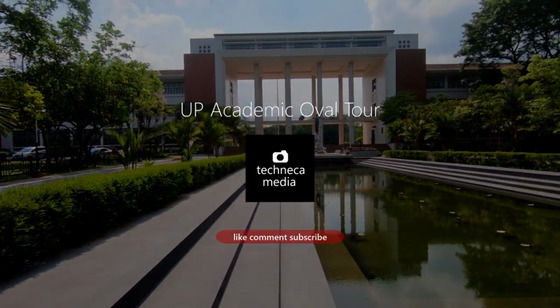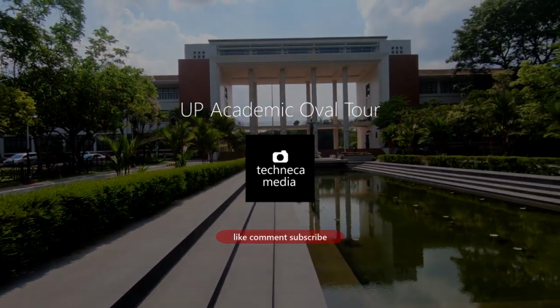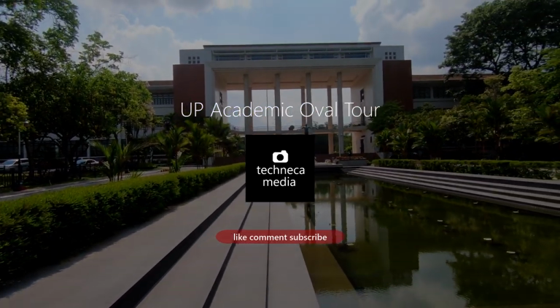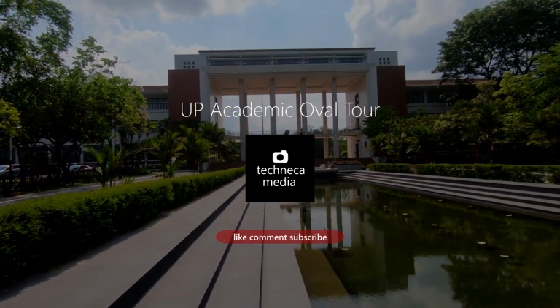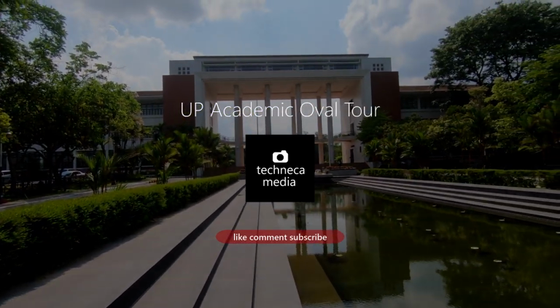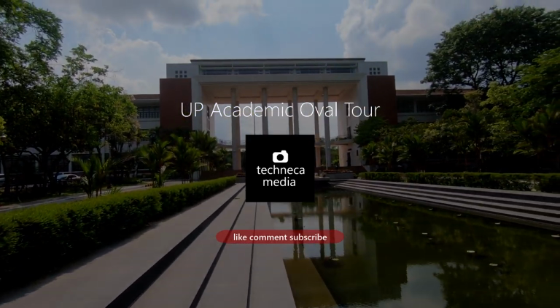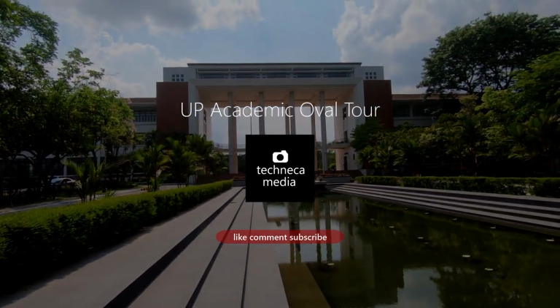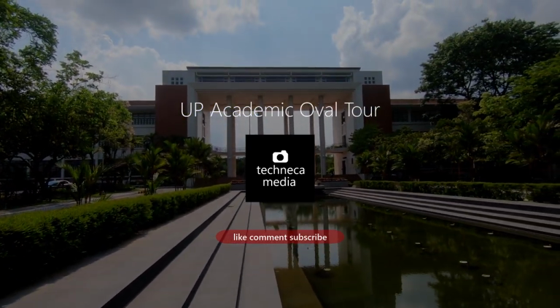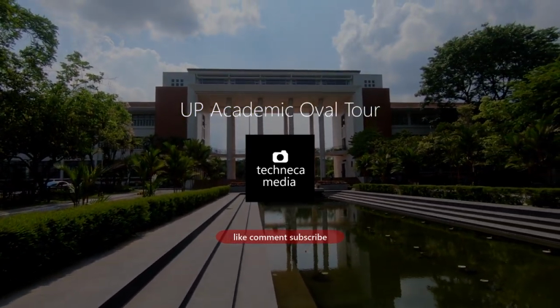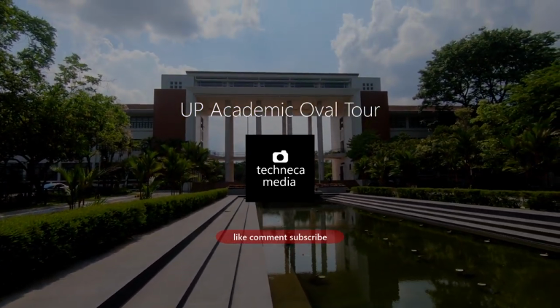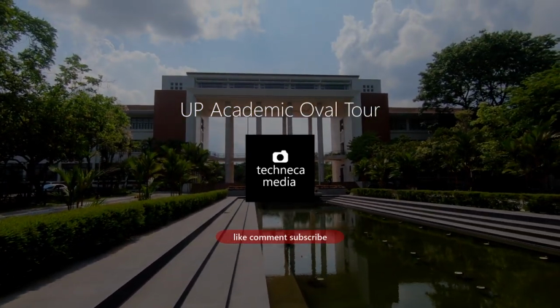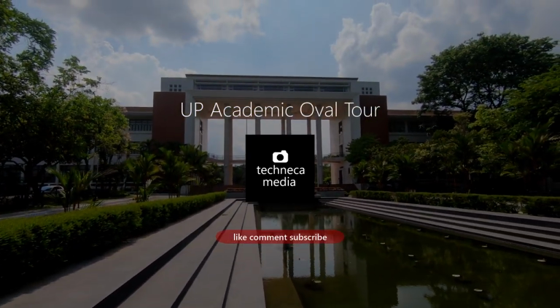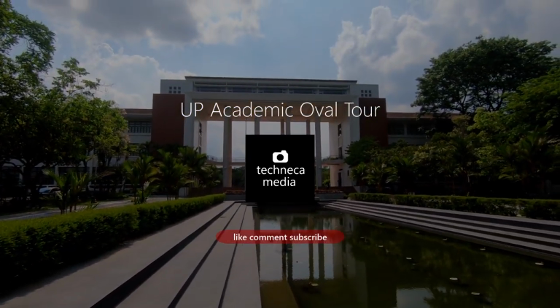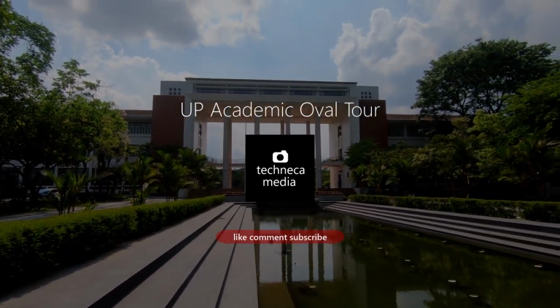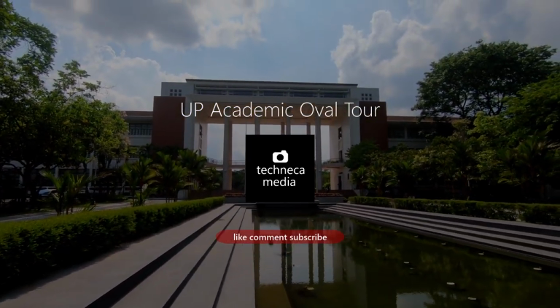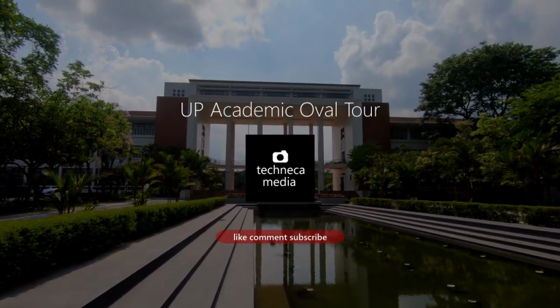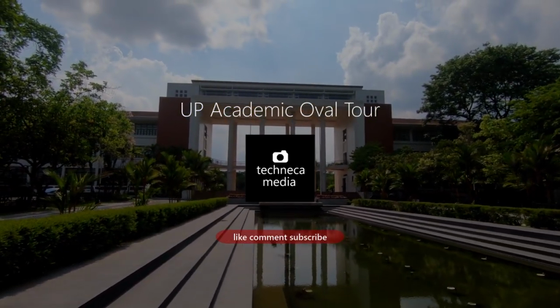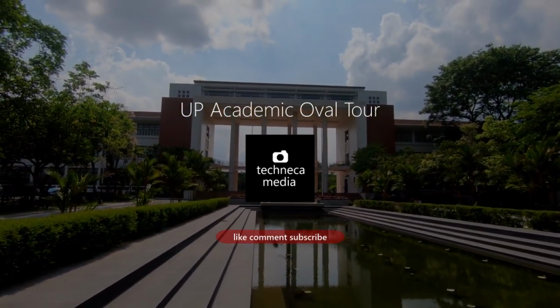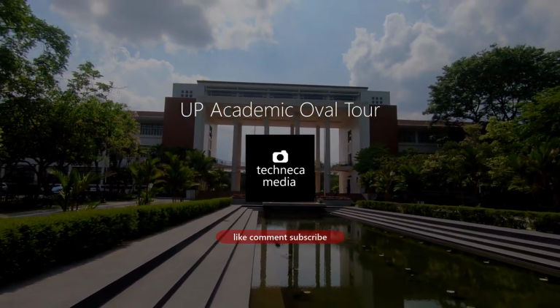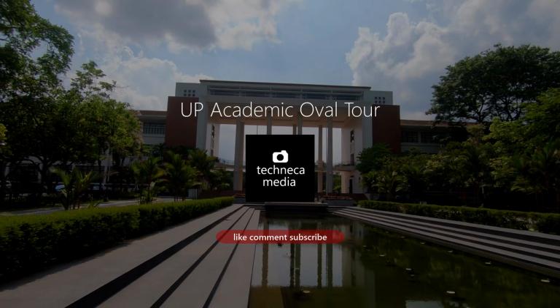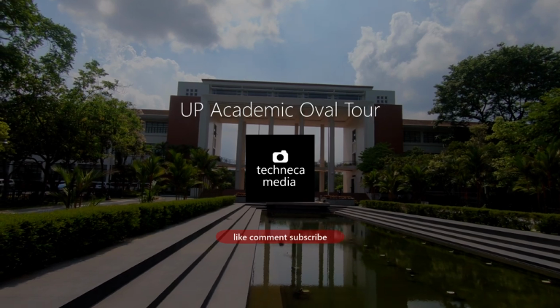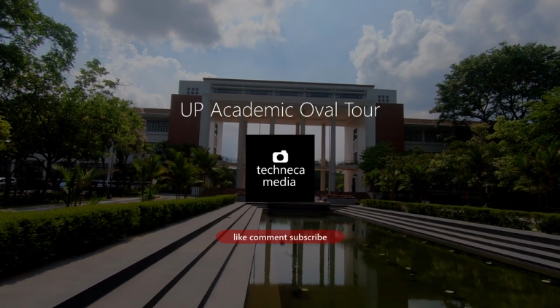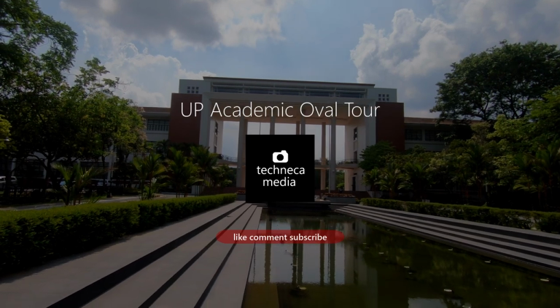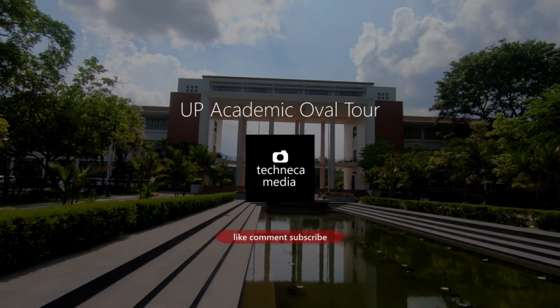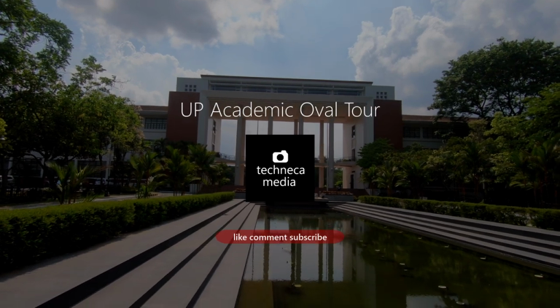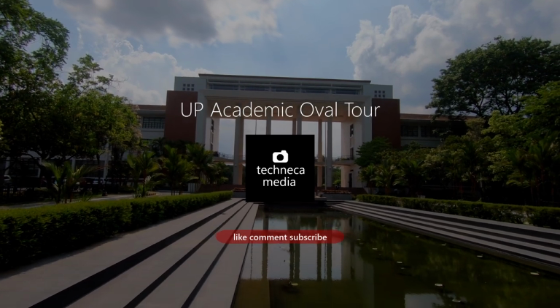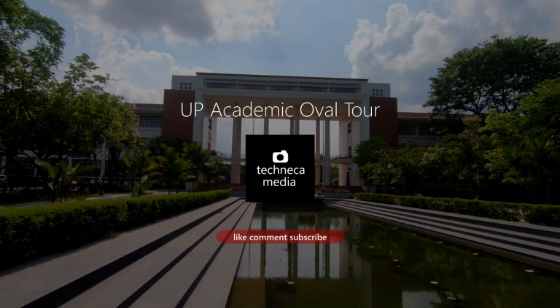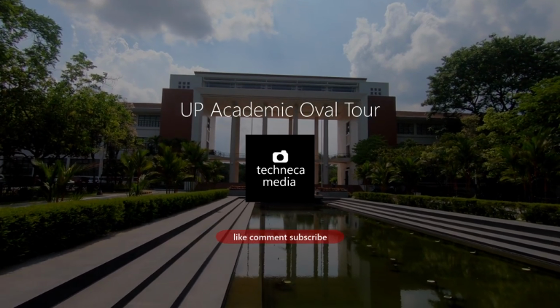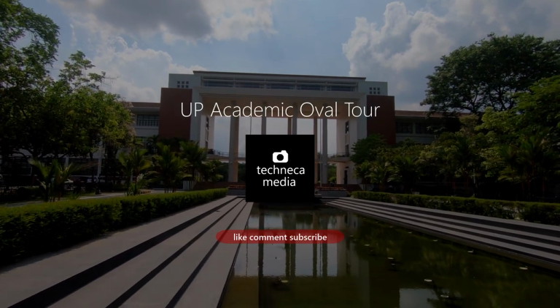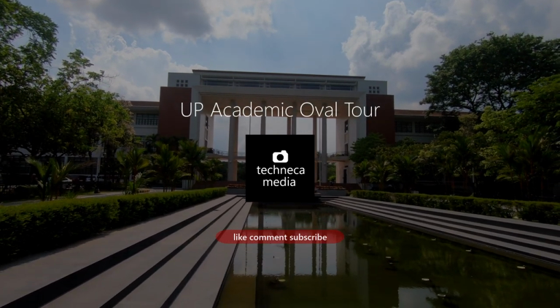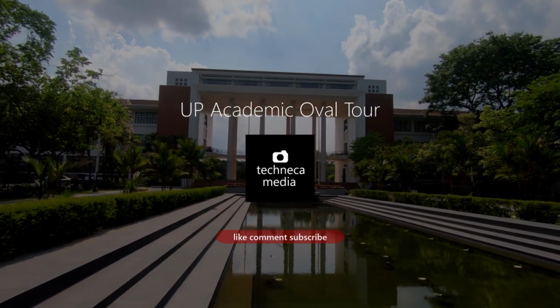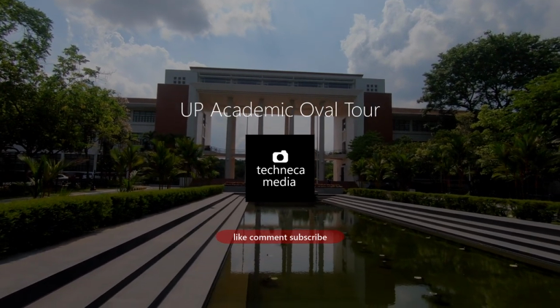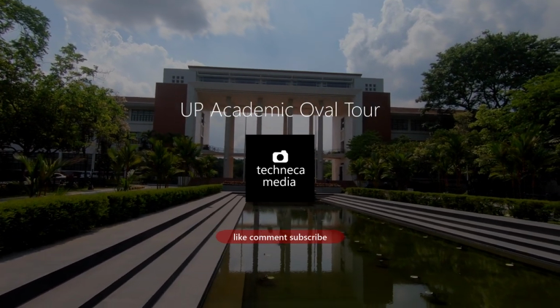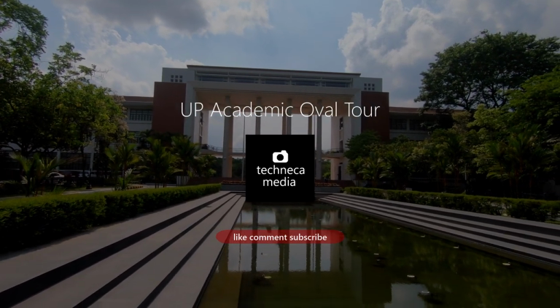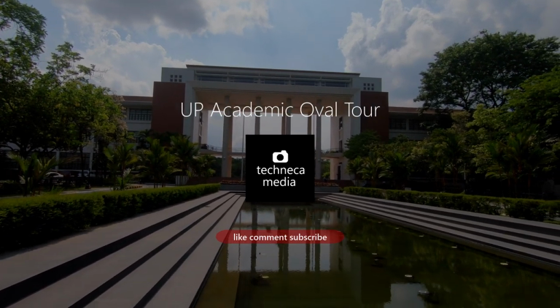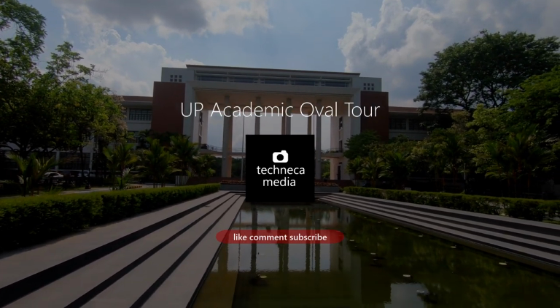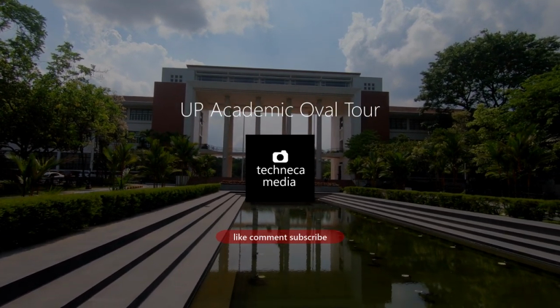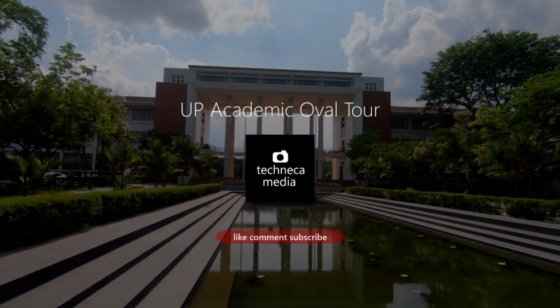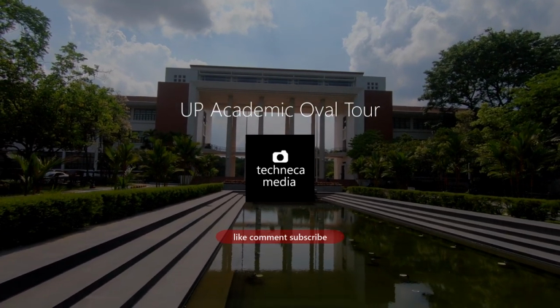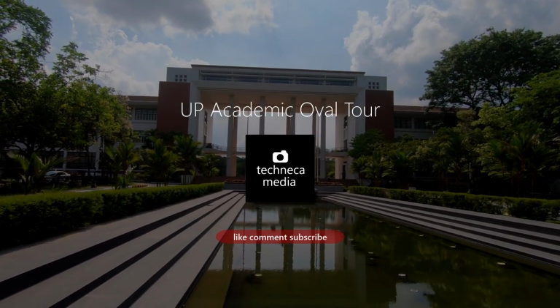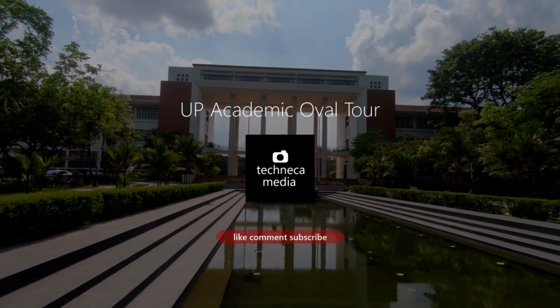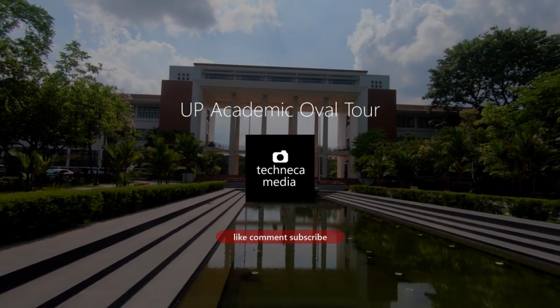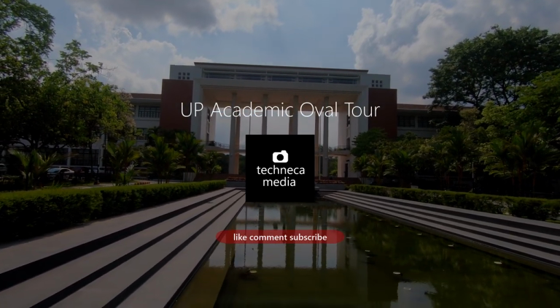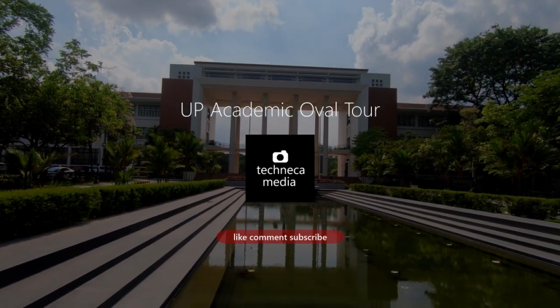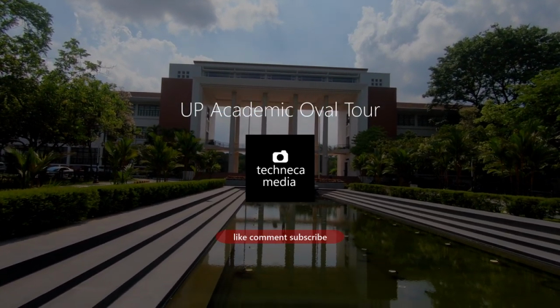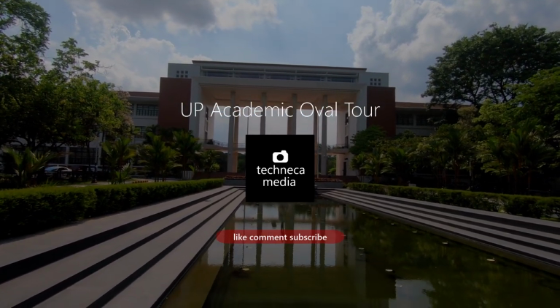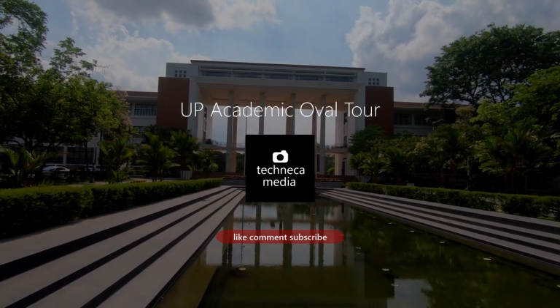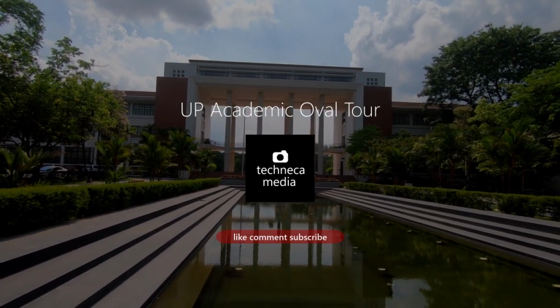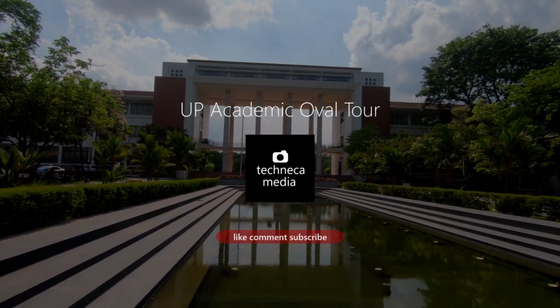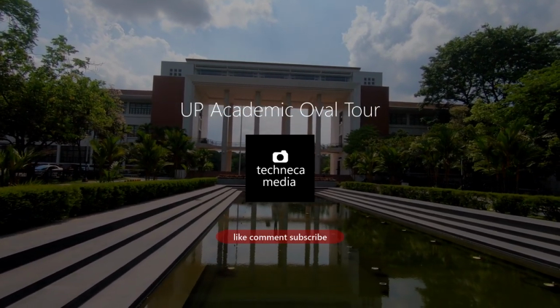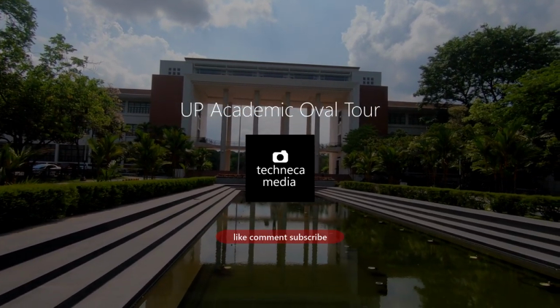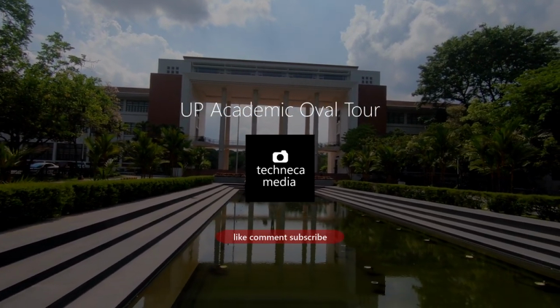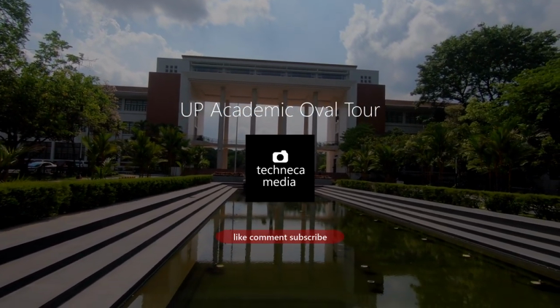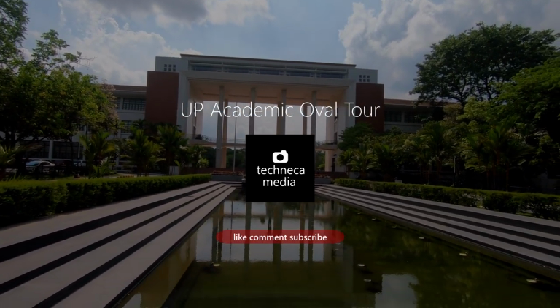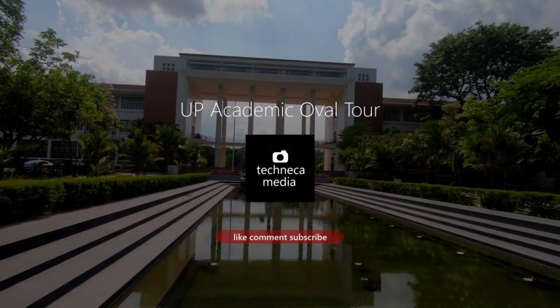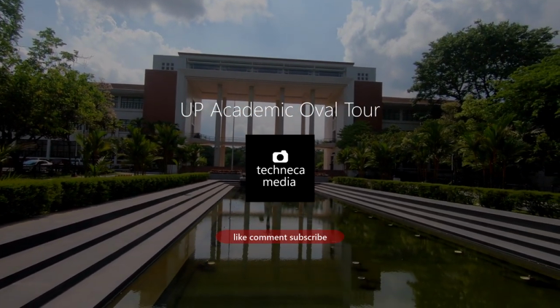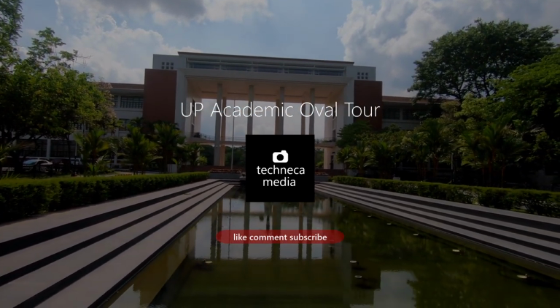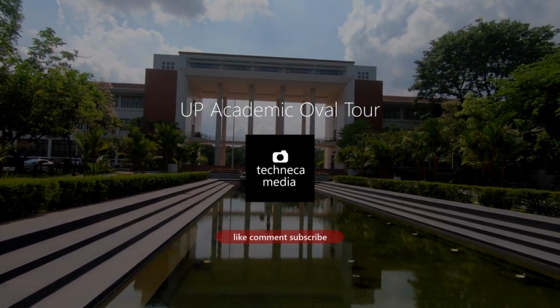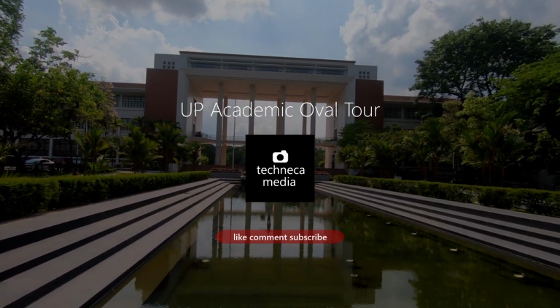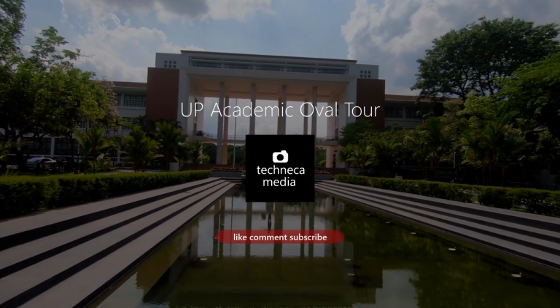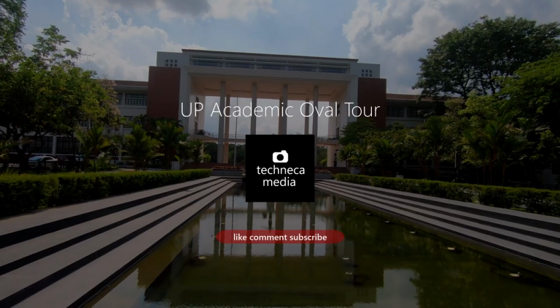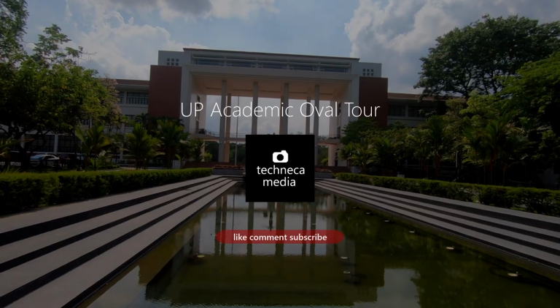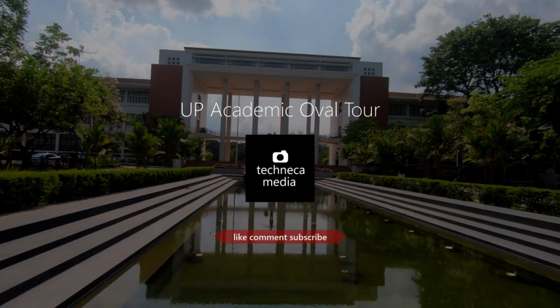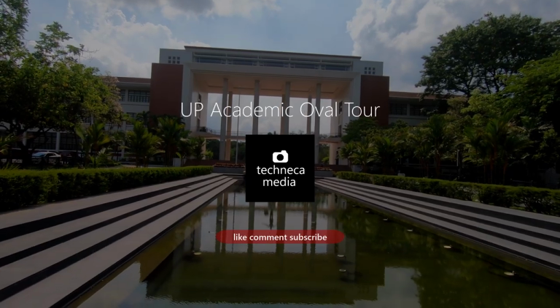In this video, I will take you to the Academic Oval in UP Diliman in Quezon City. Coming up next.